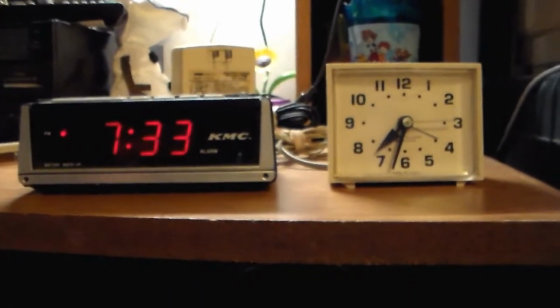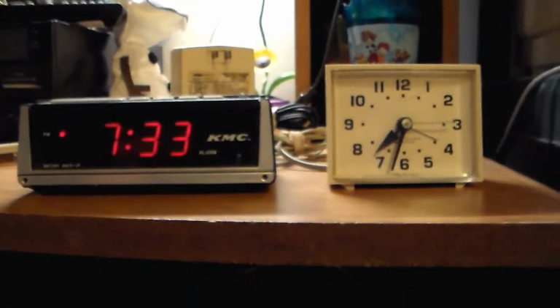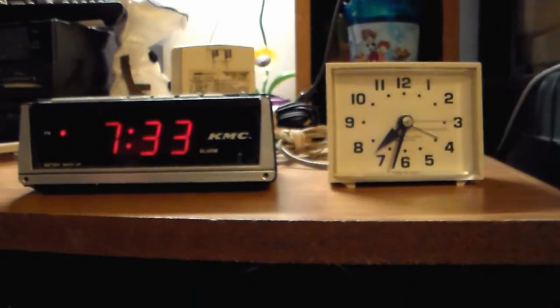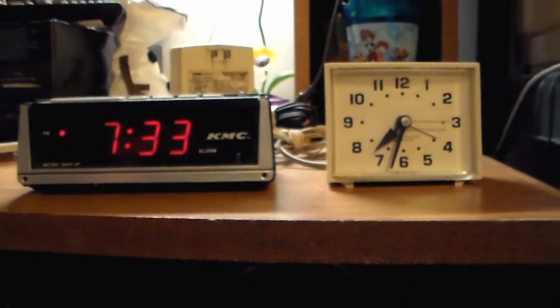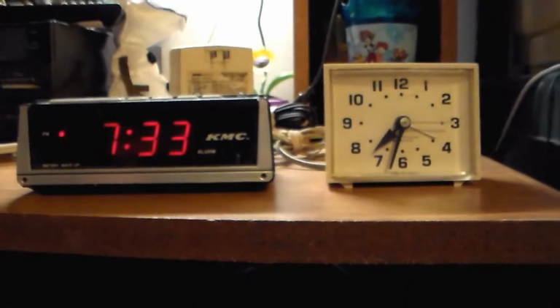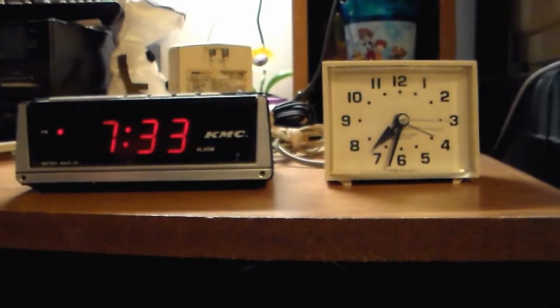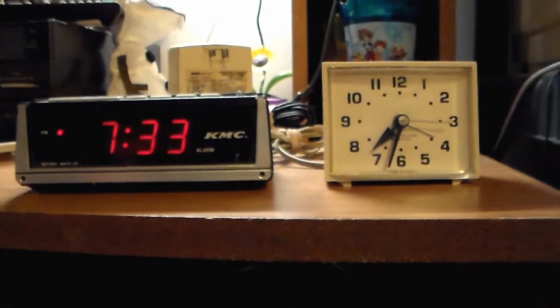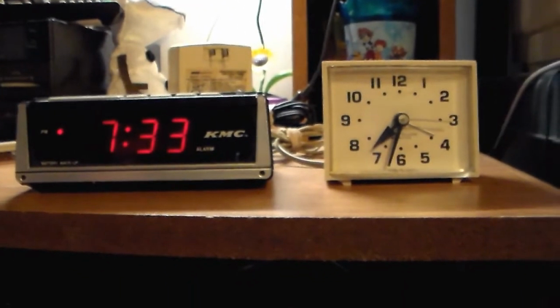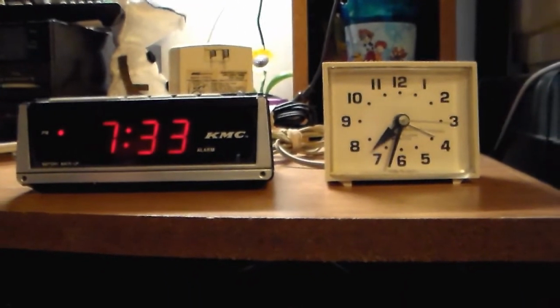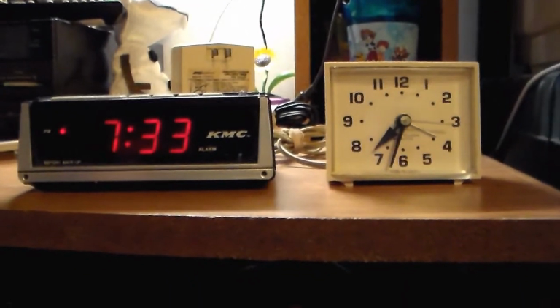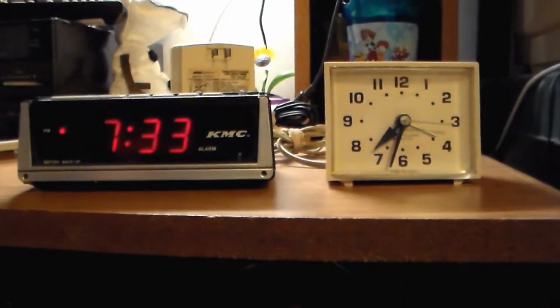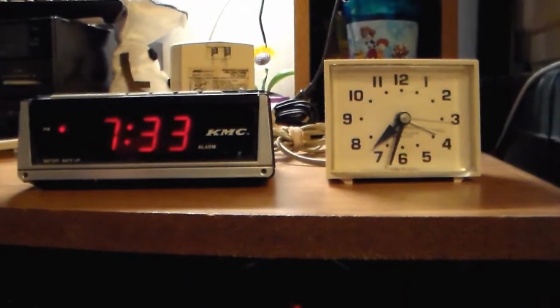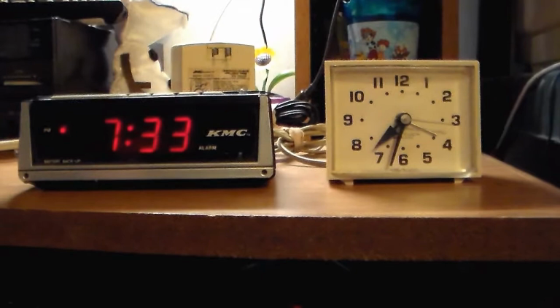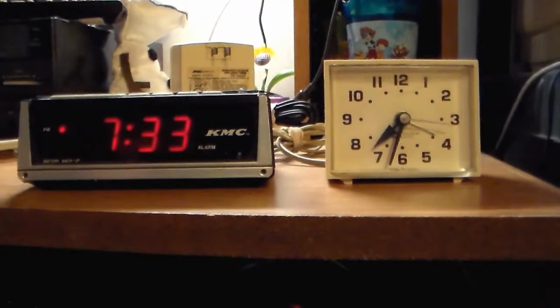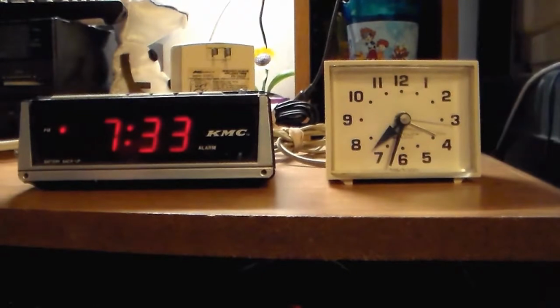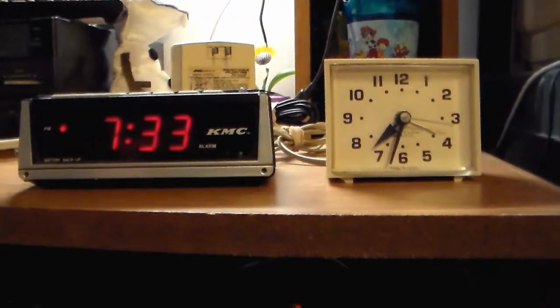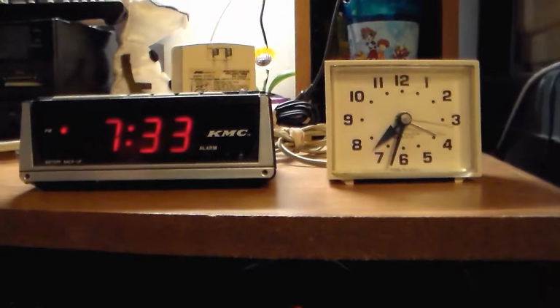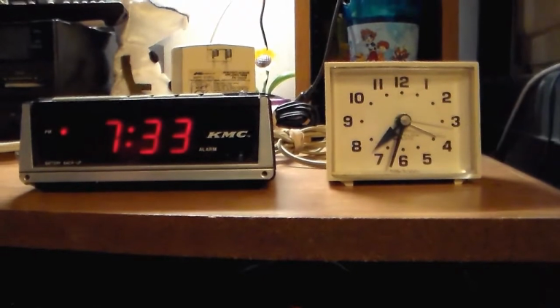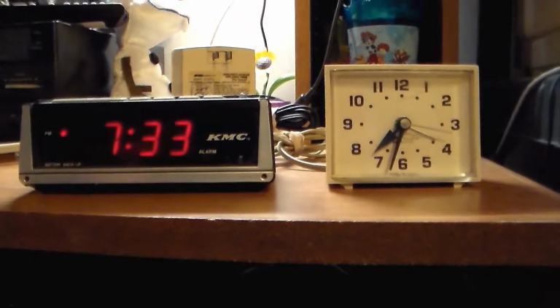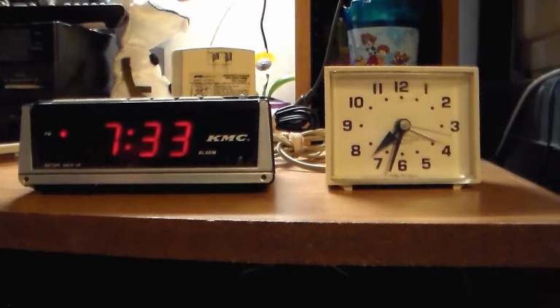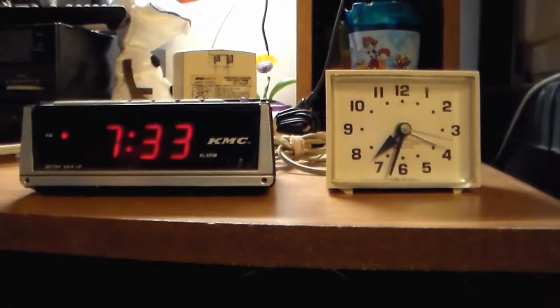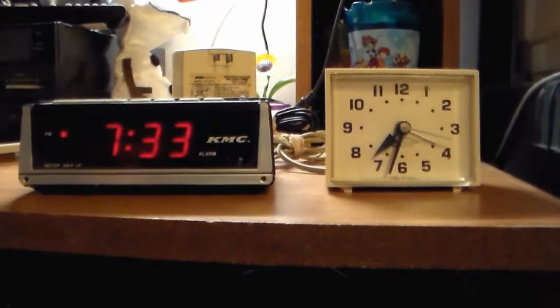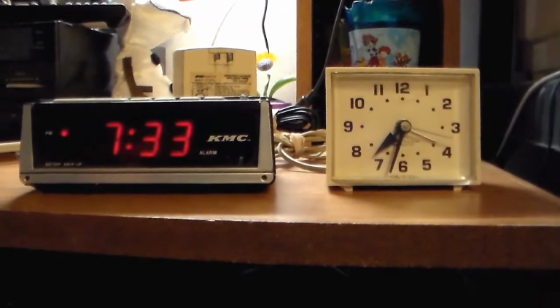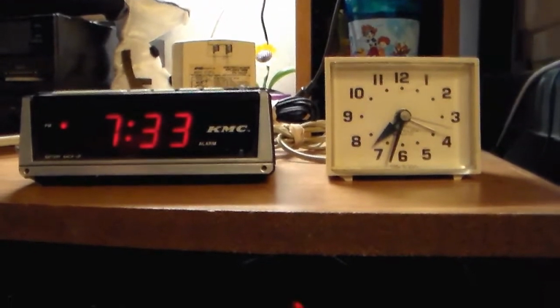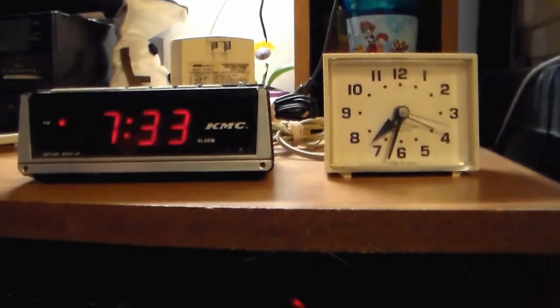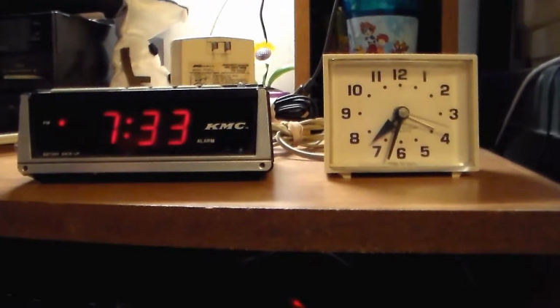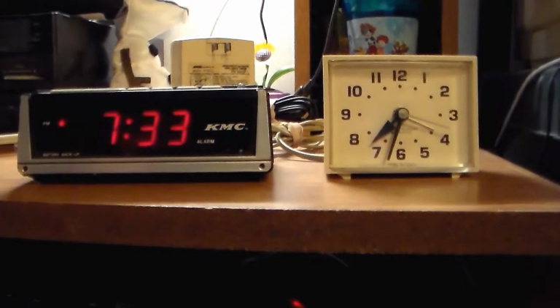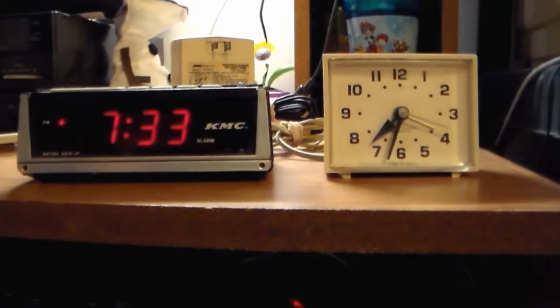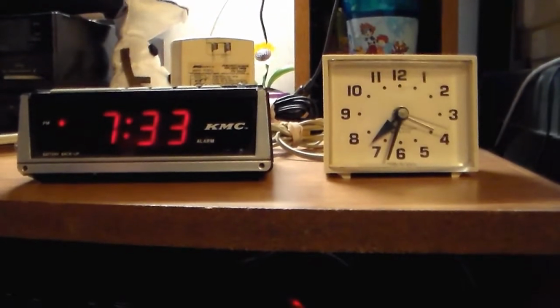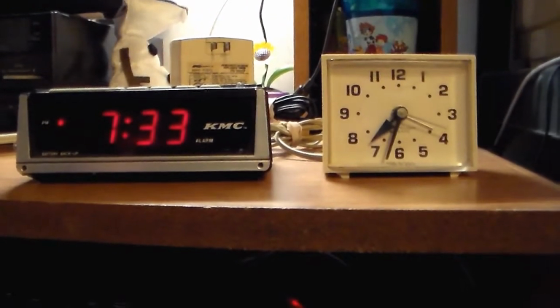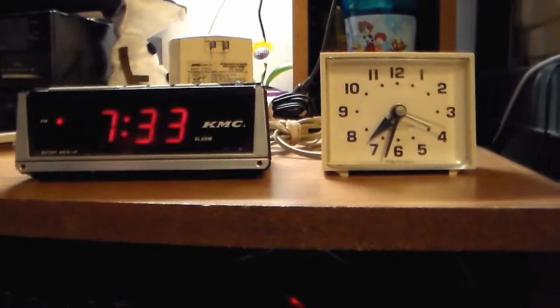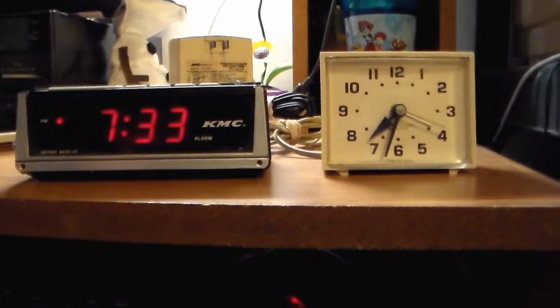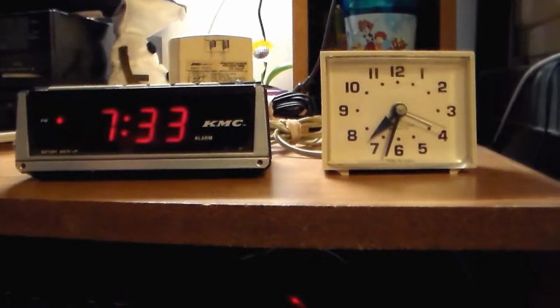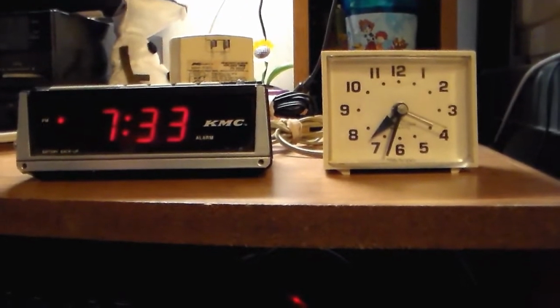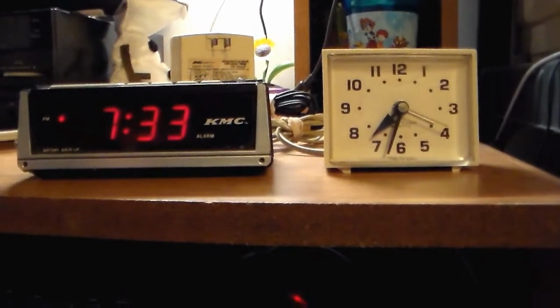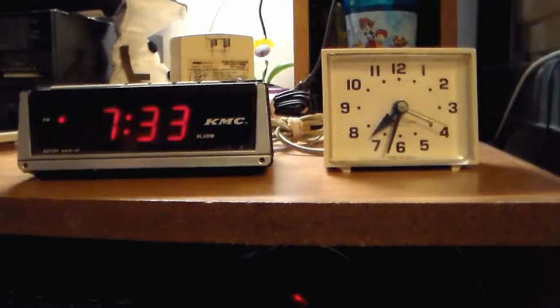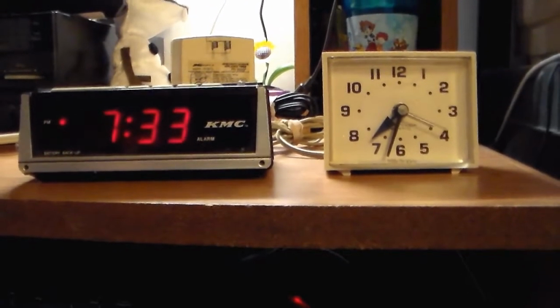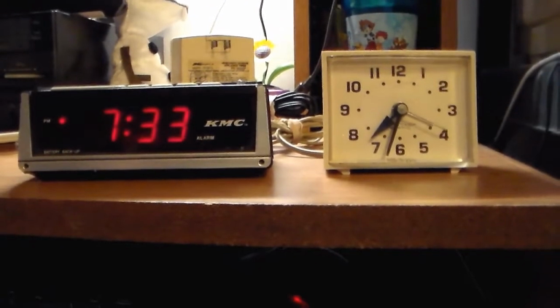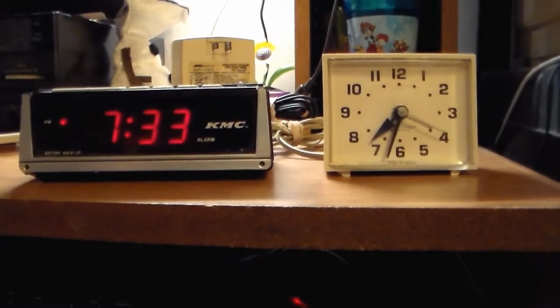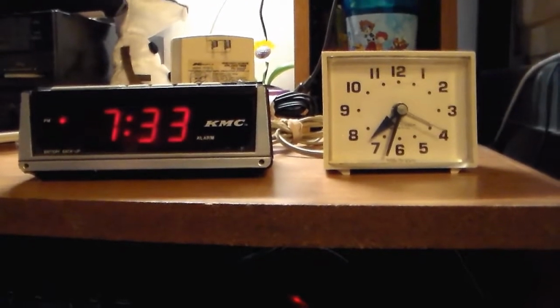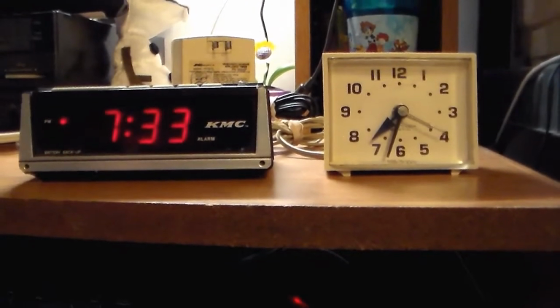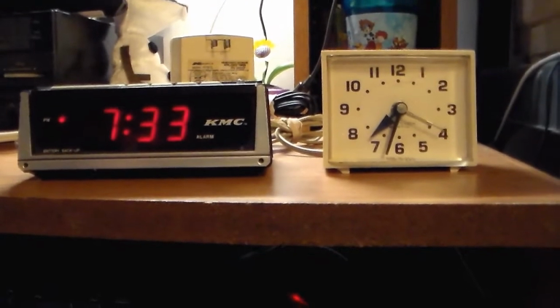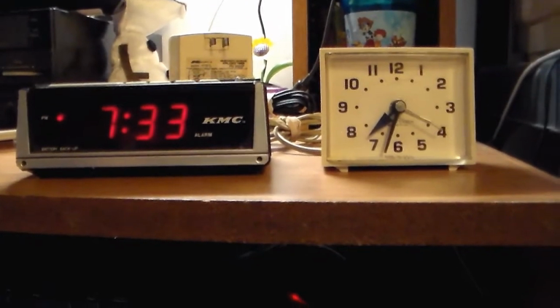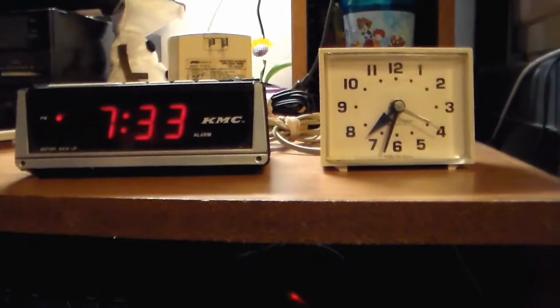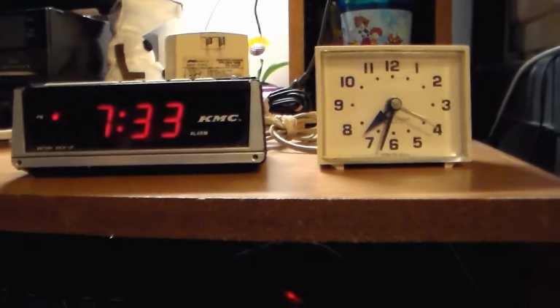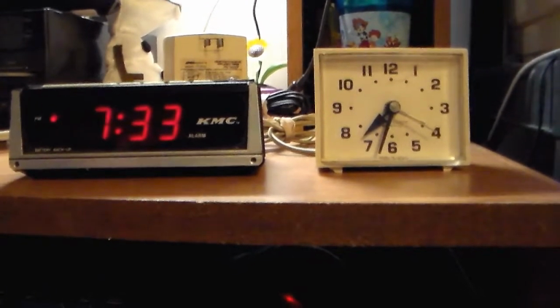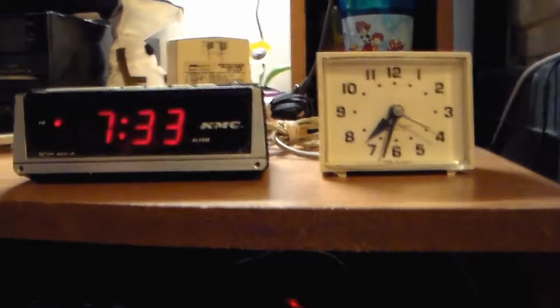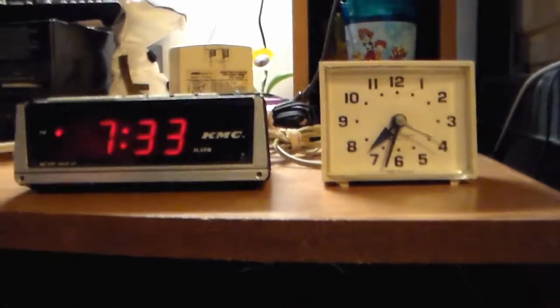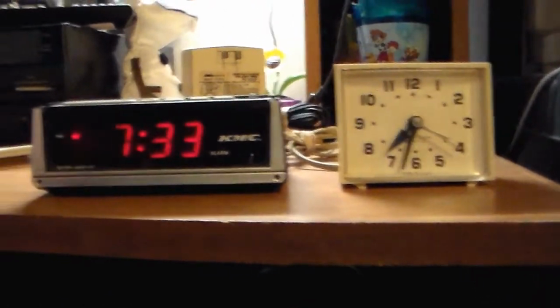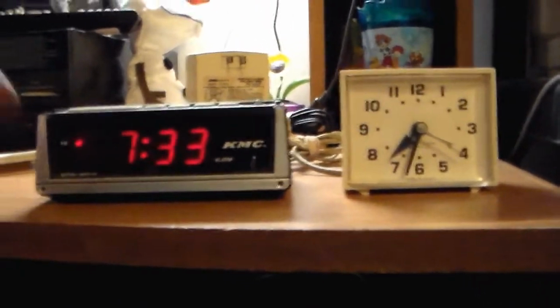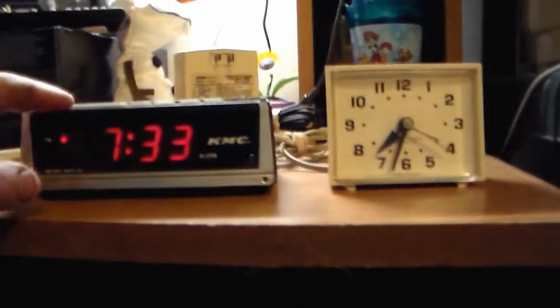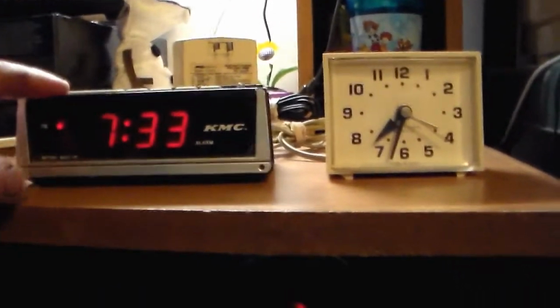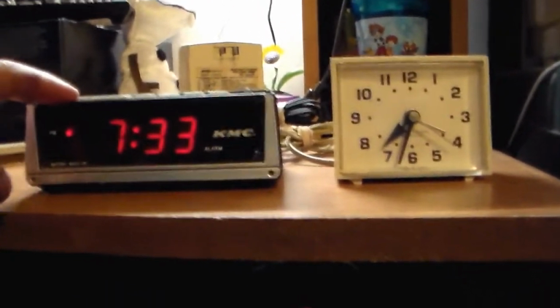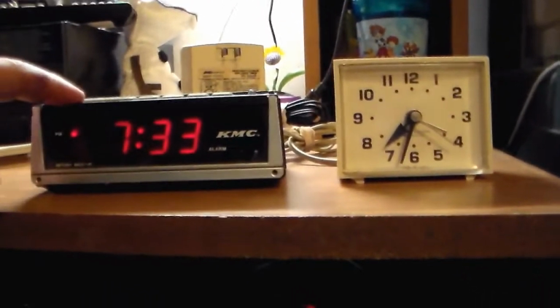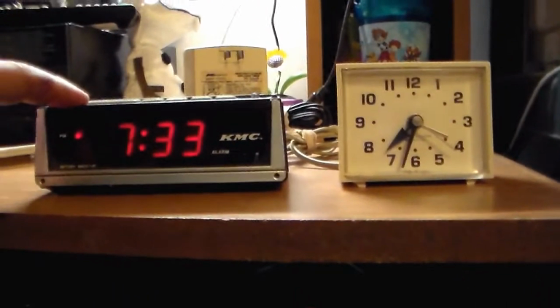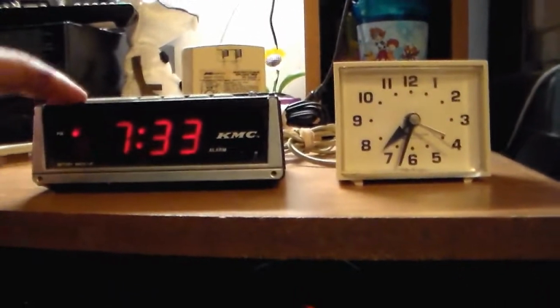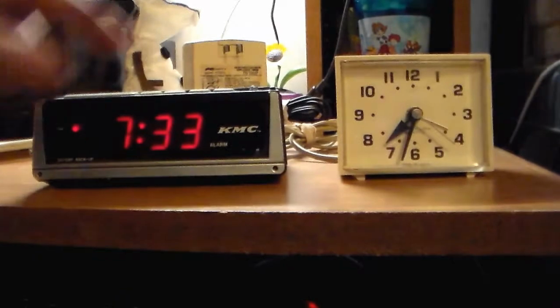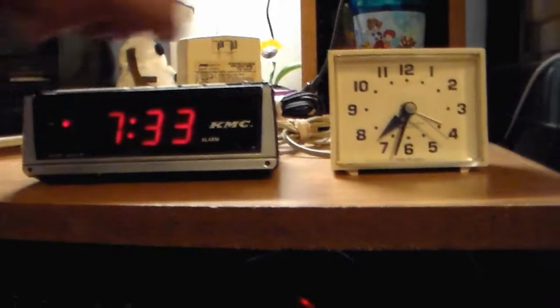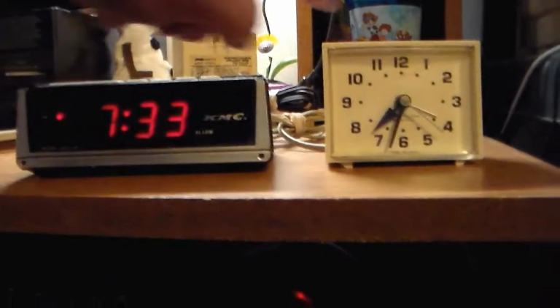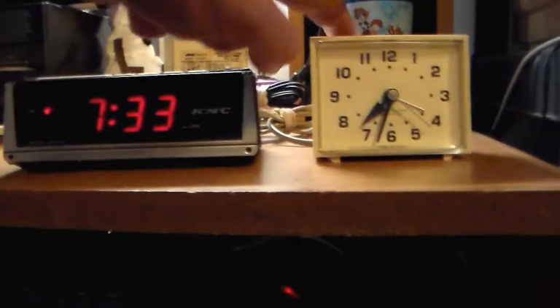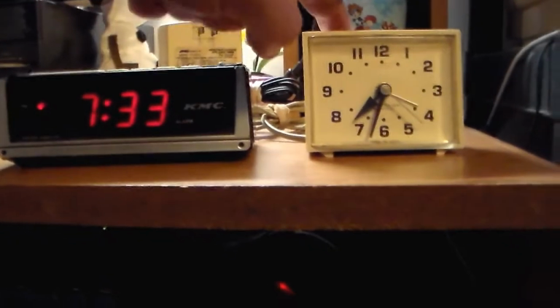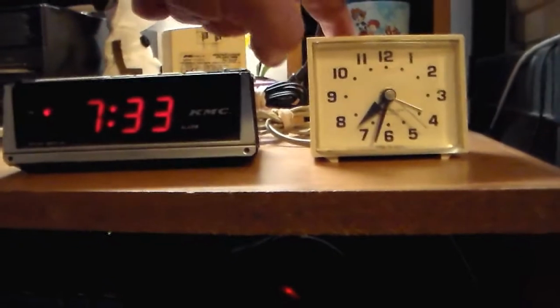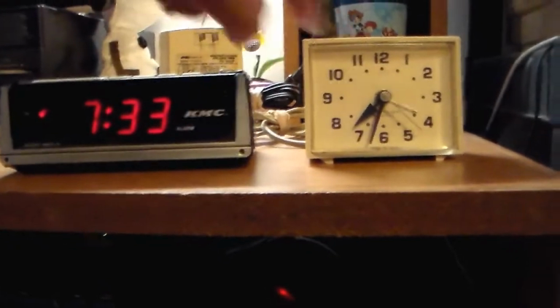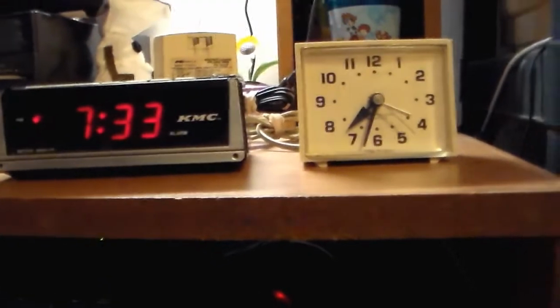I bought these two alarm clocks at the Goodwill shop on the south side of town last week. Paid two bucks each — this one and that one.